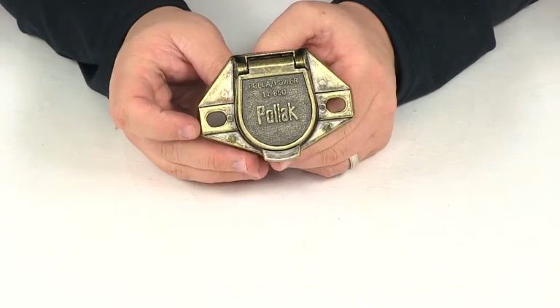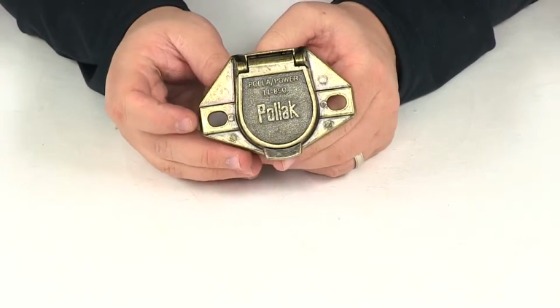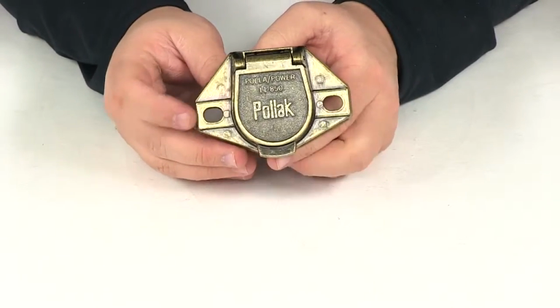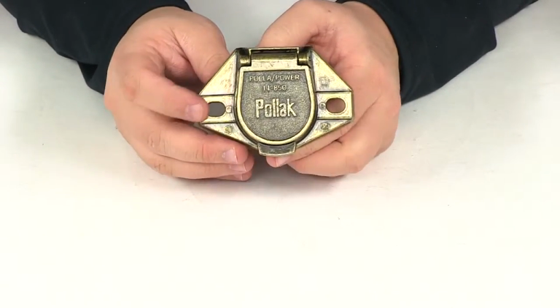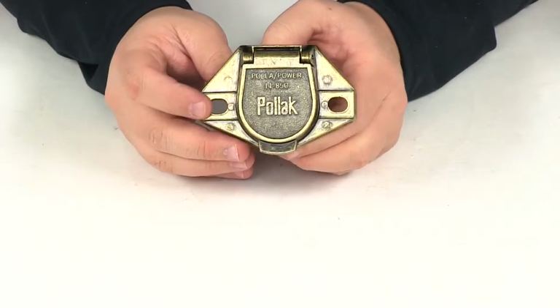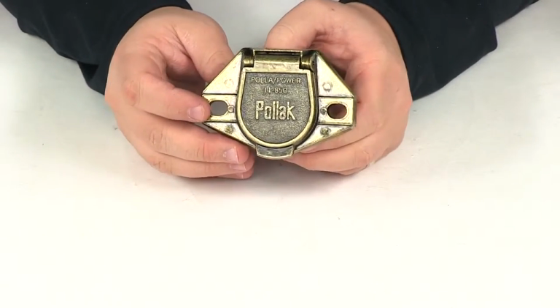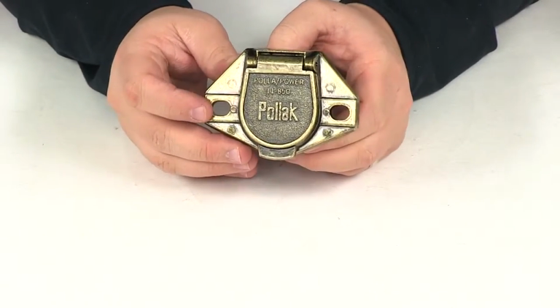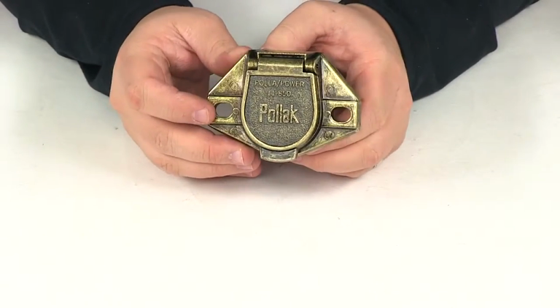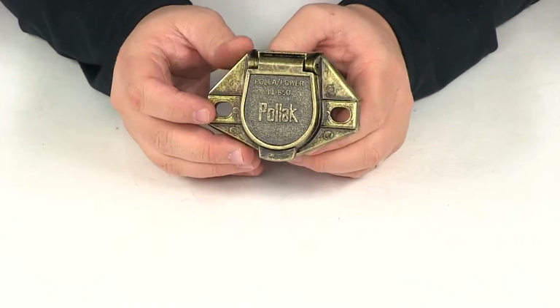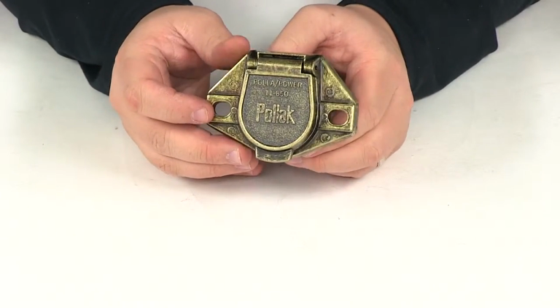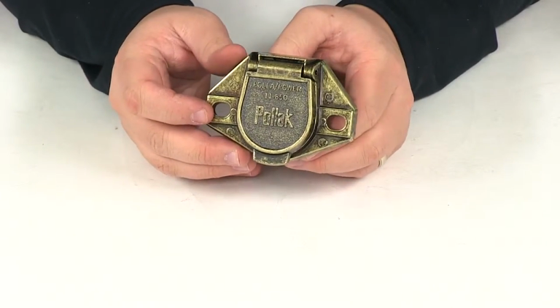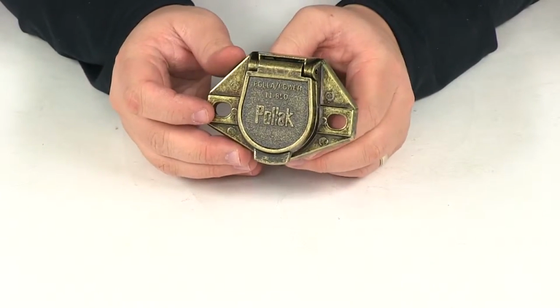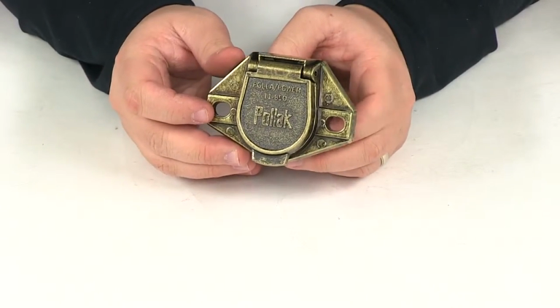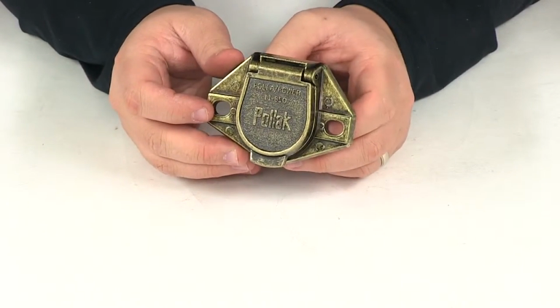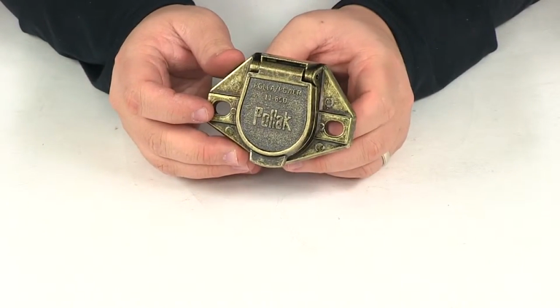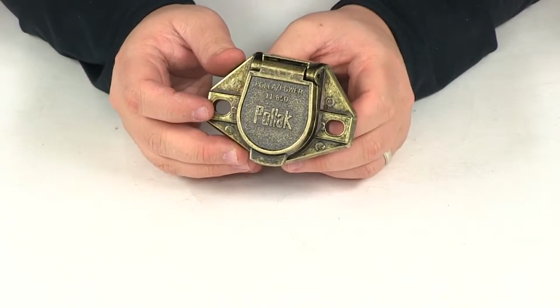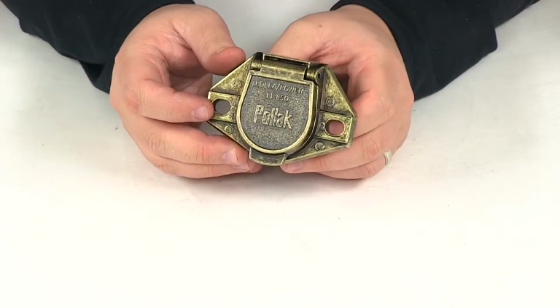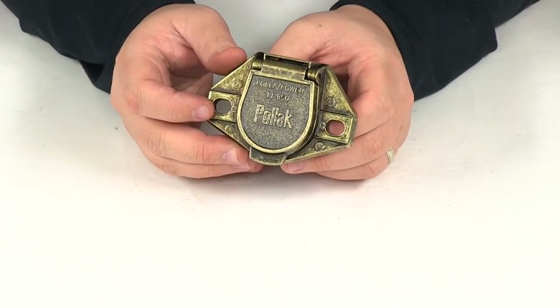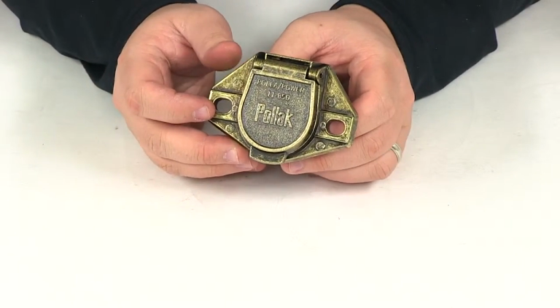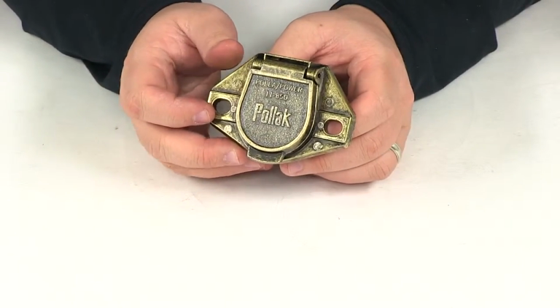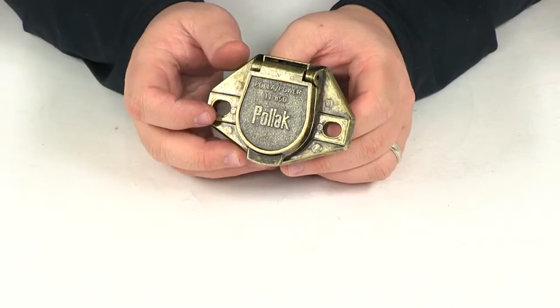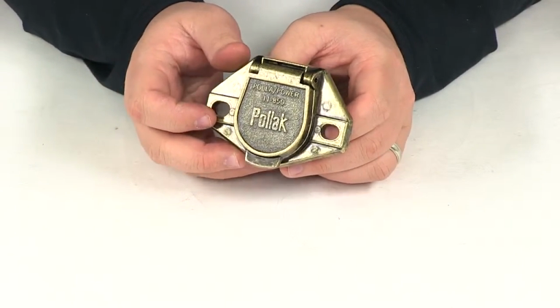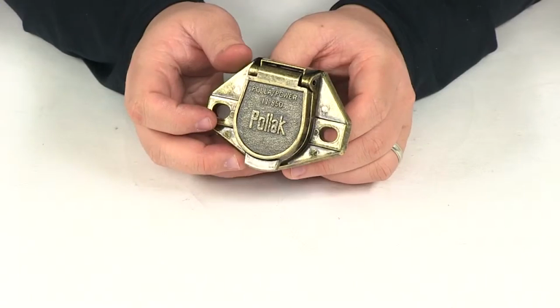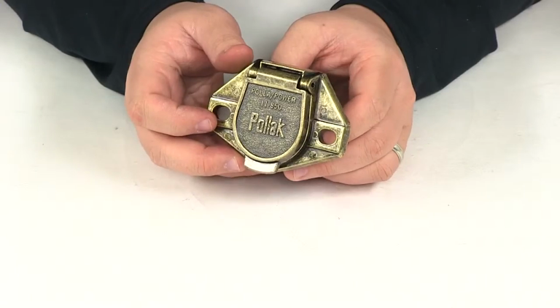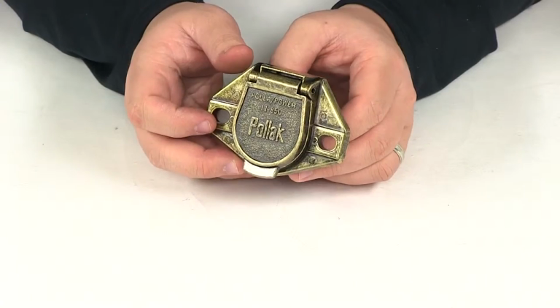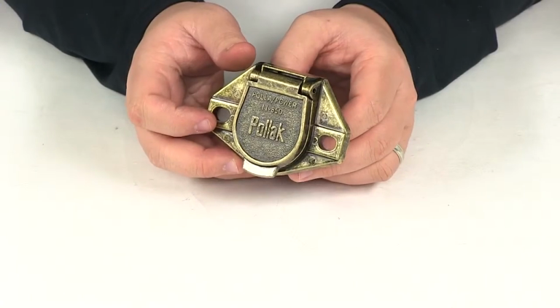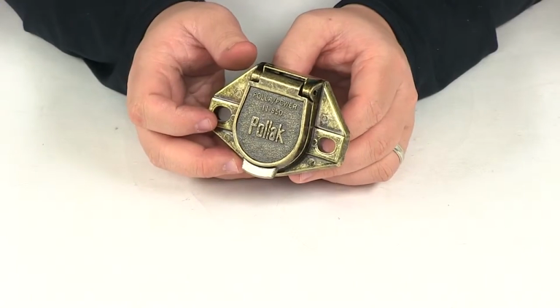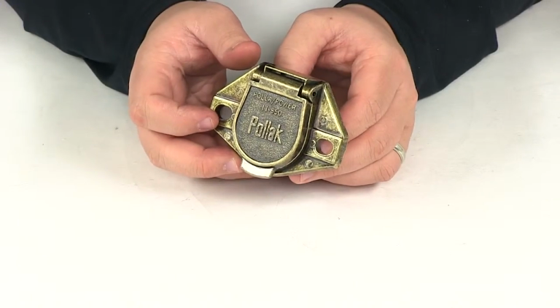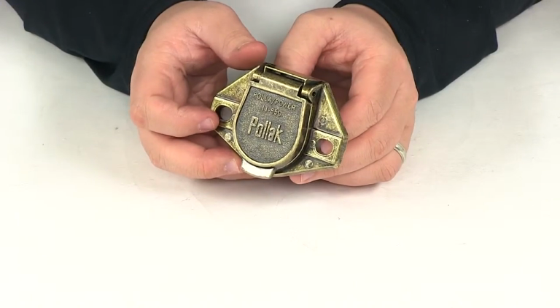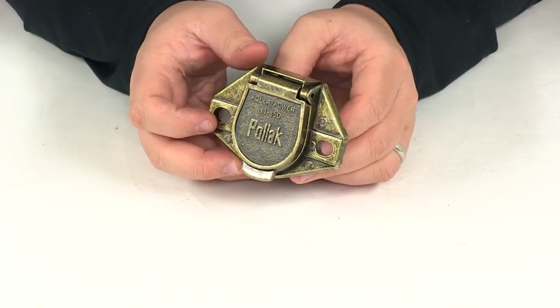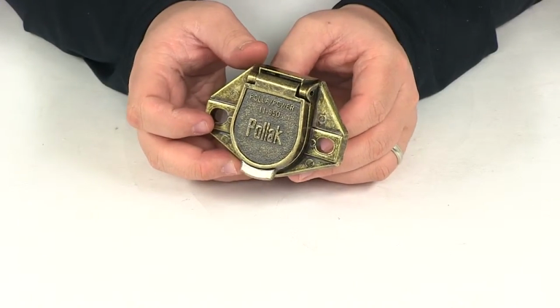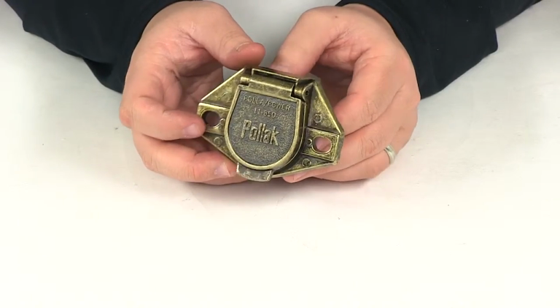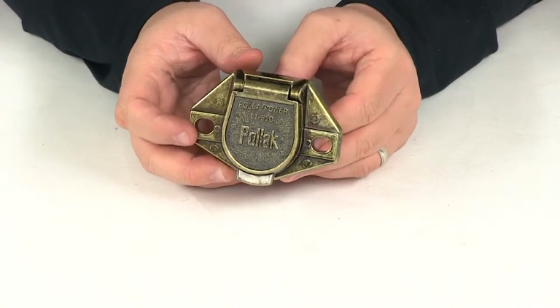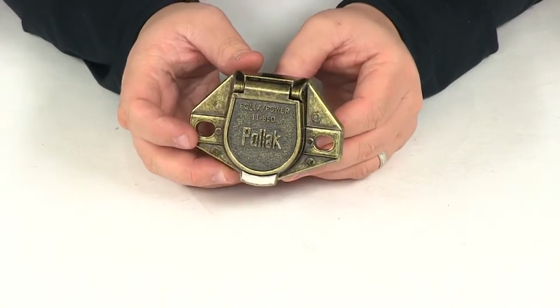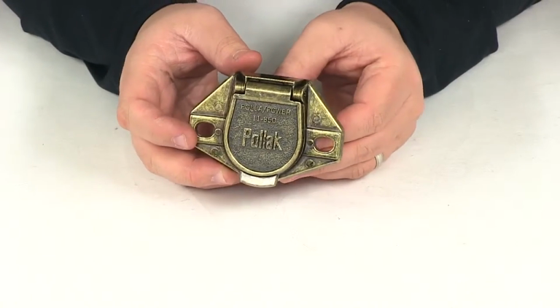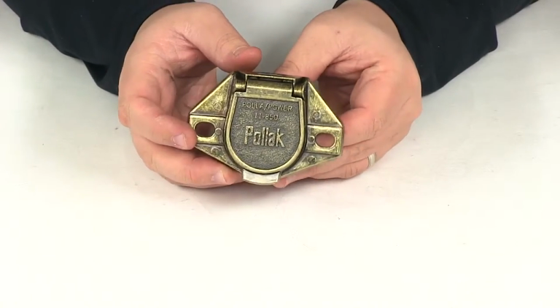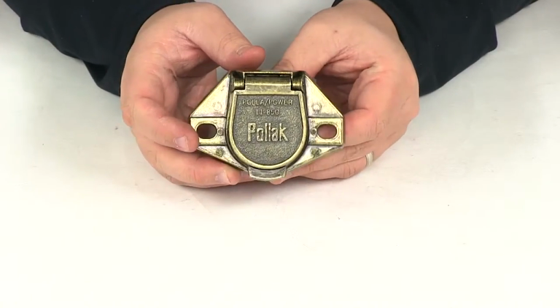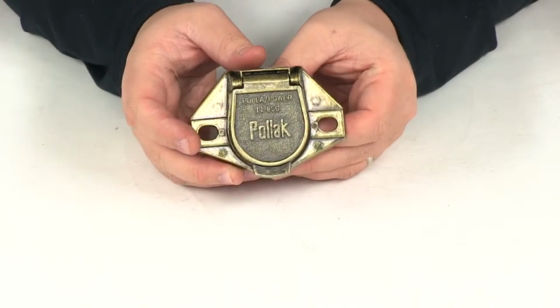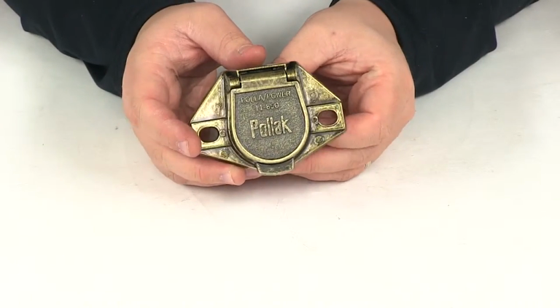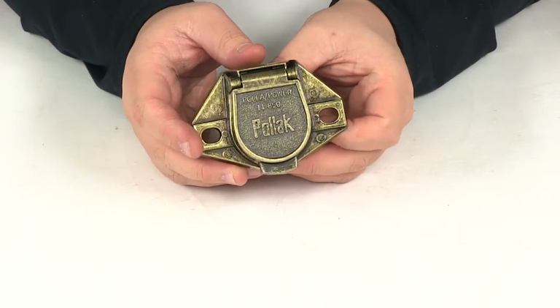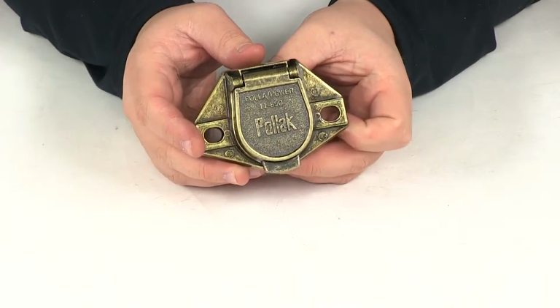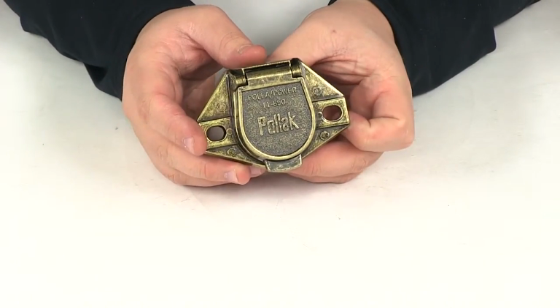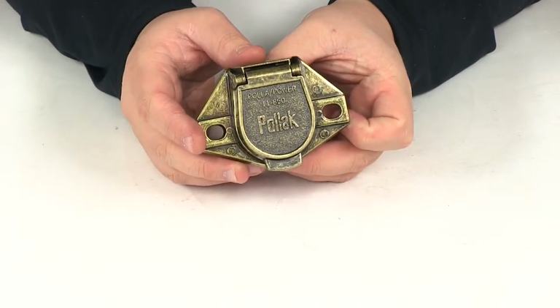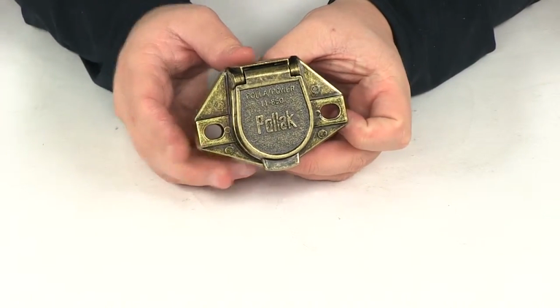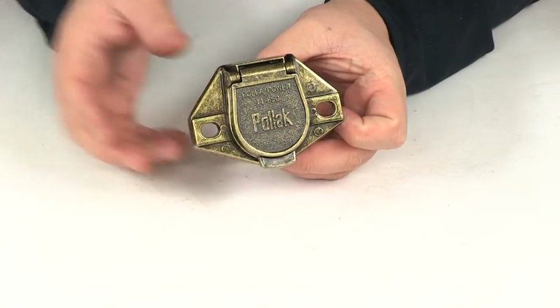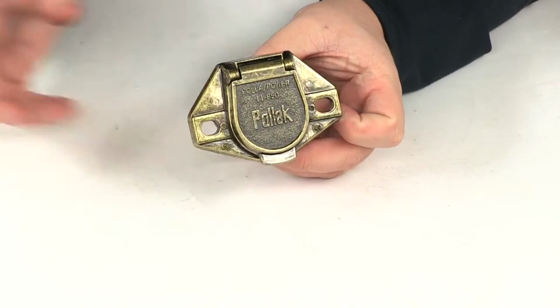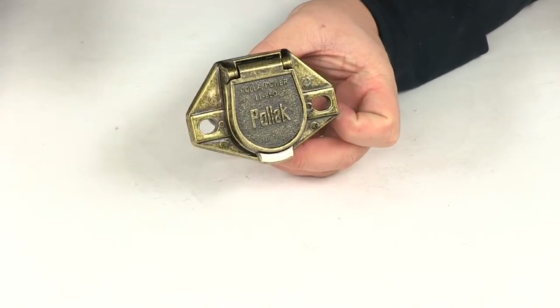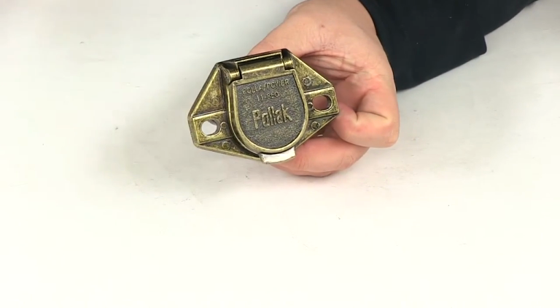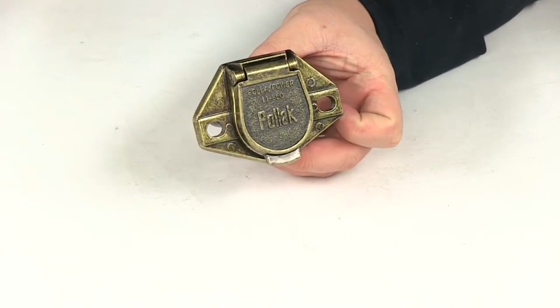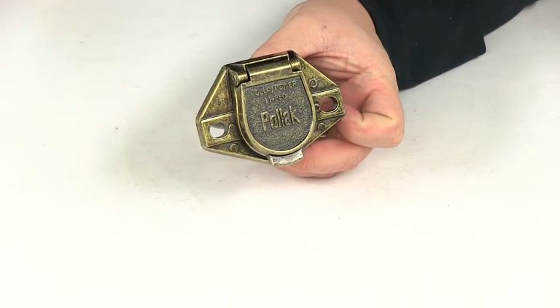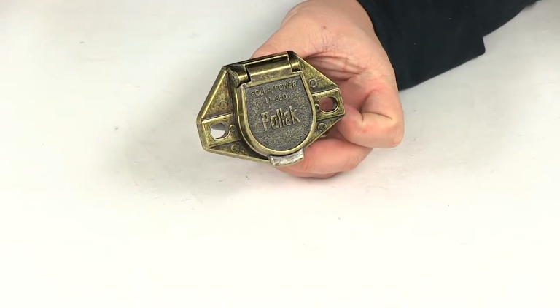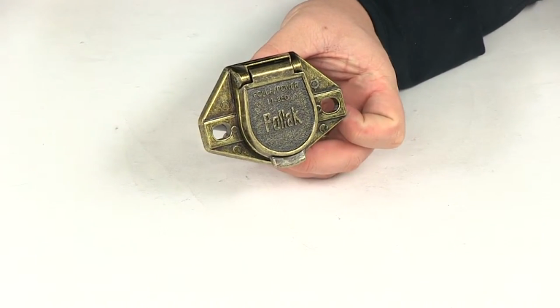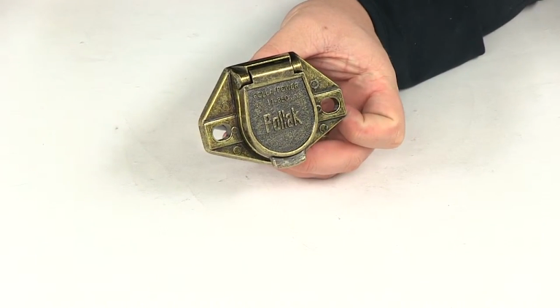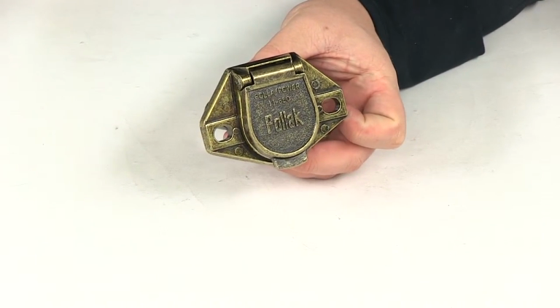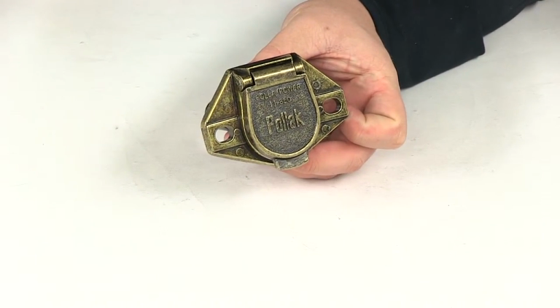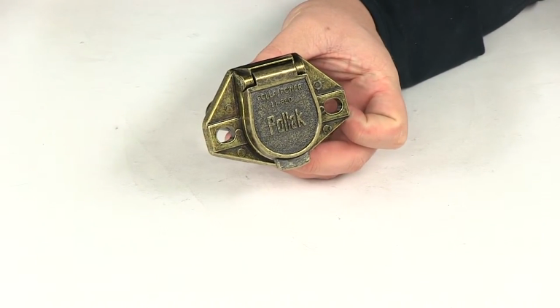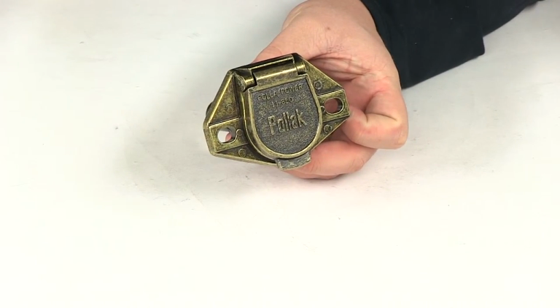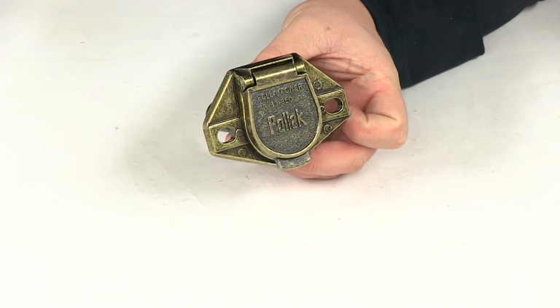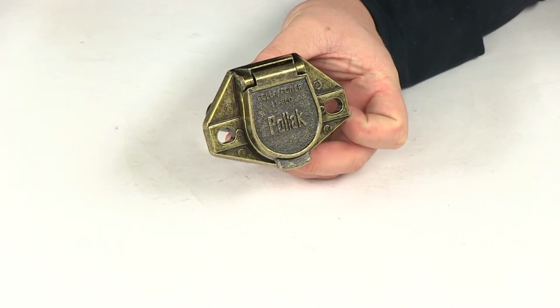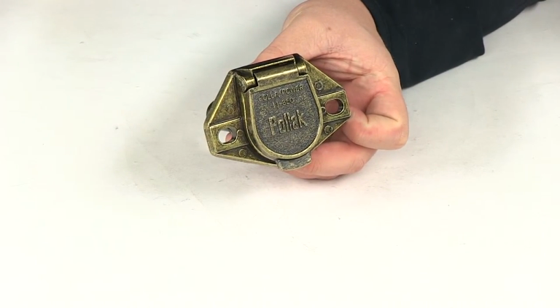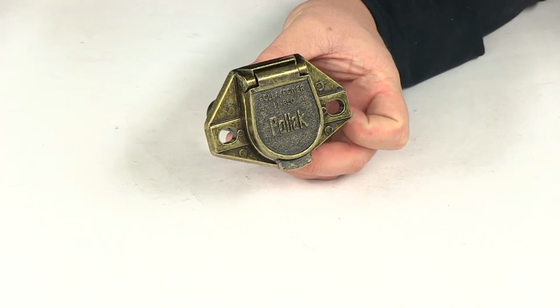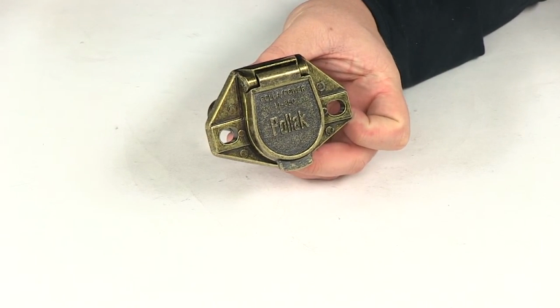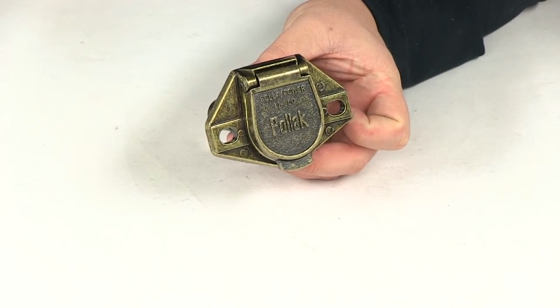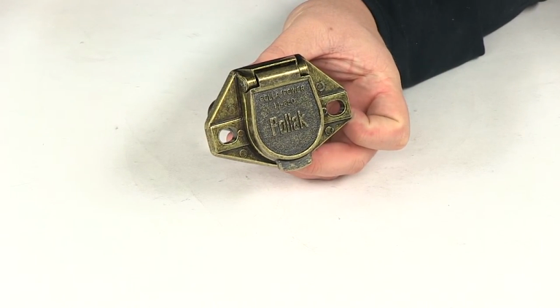That's going to do it for today's review of part number PK-11851. This is the Pollack Single Pull Round Pin Trailer Wiring Socket.